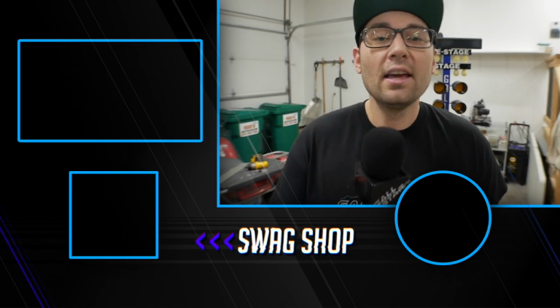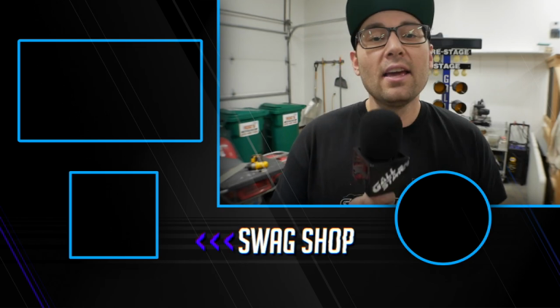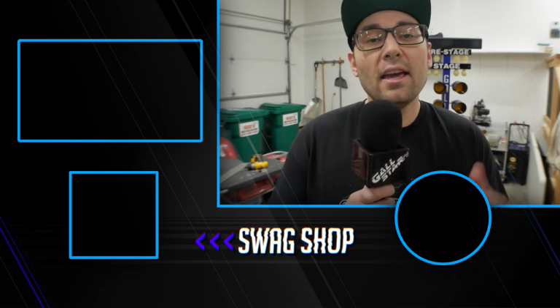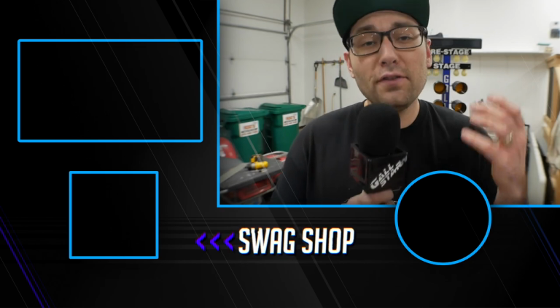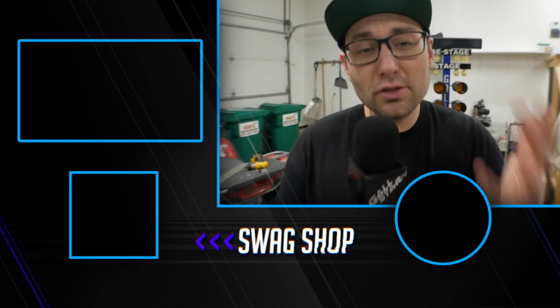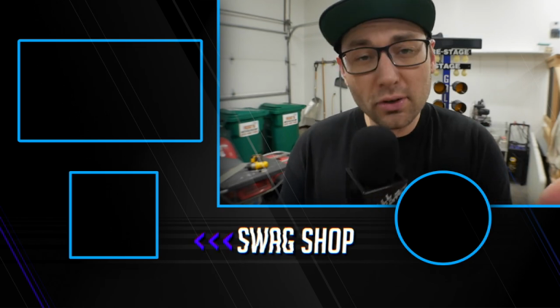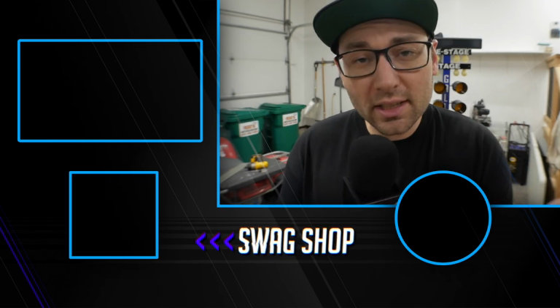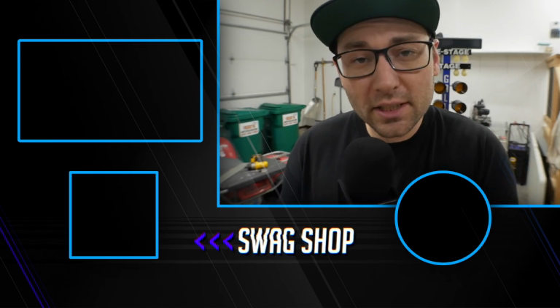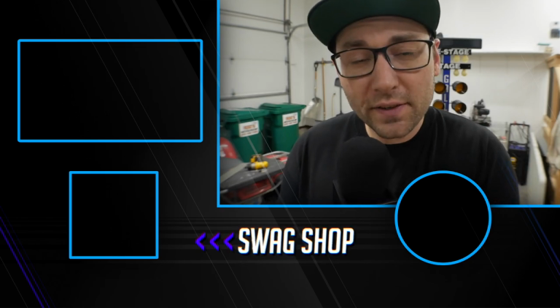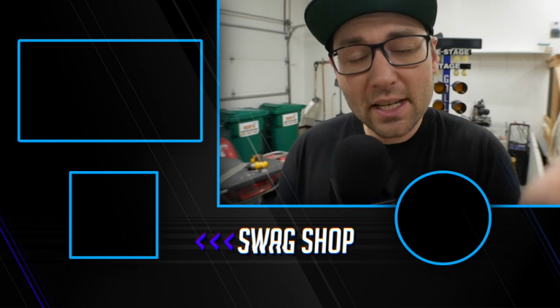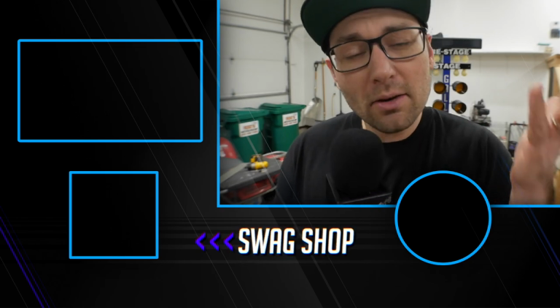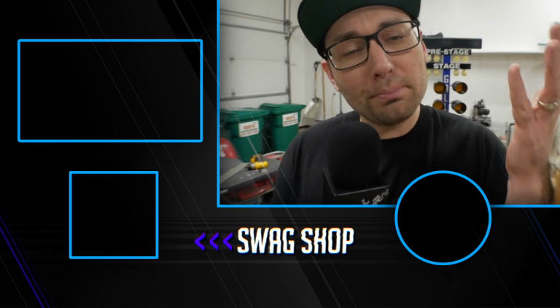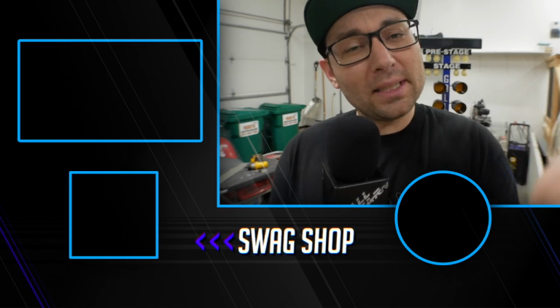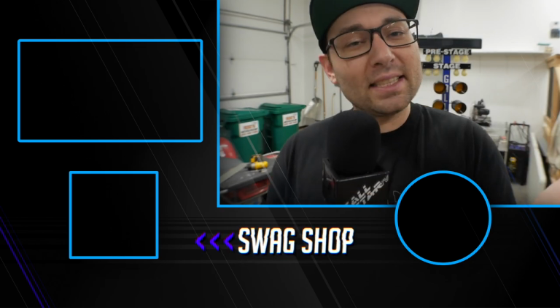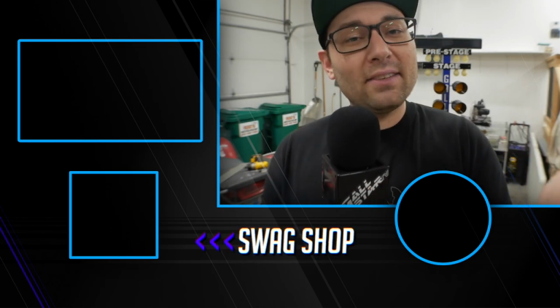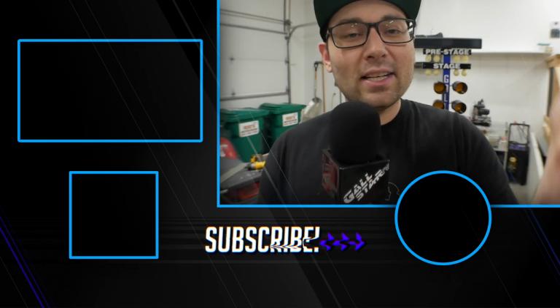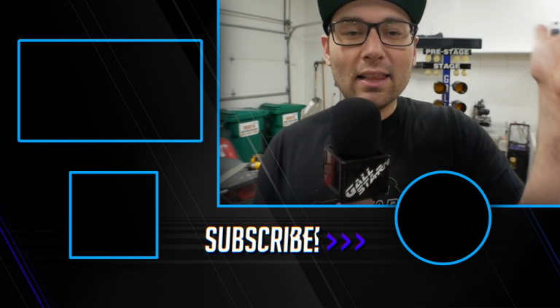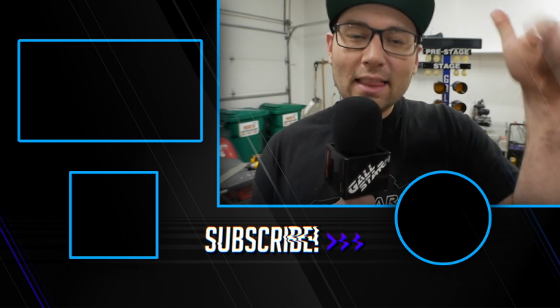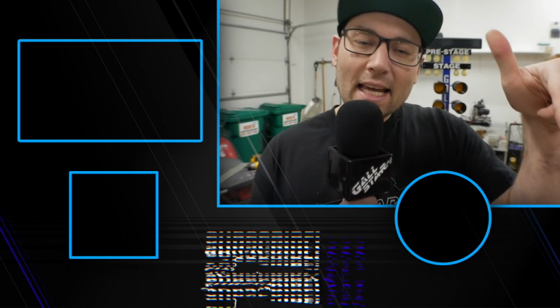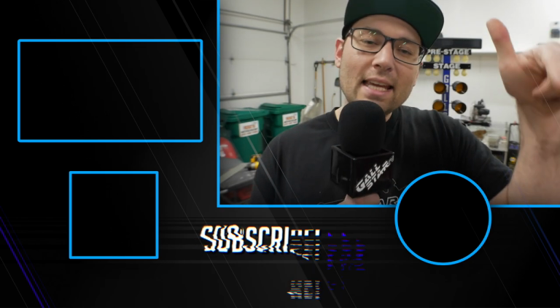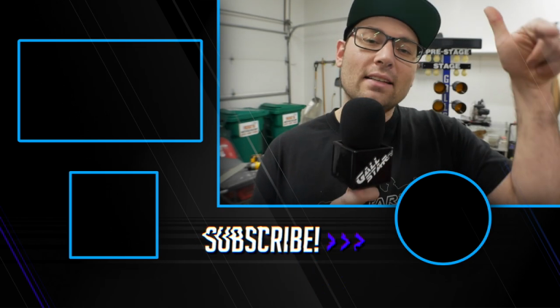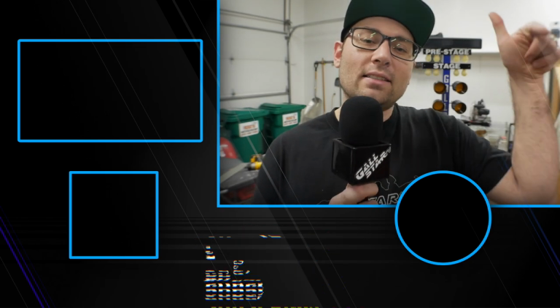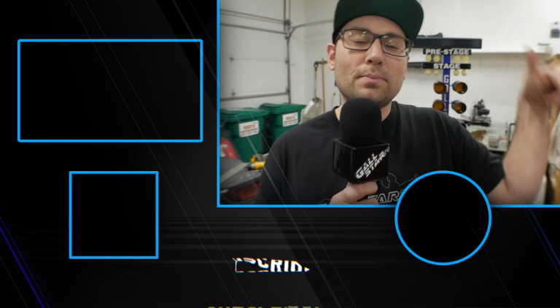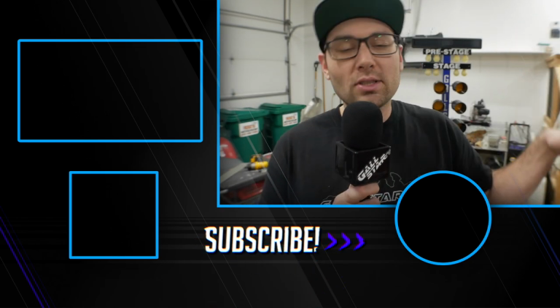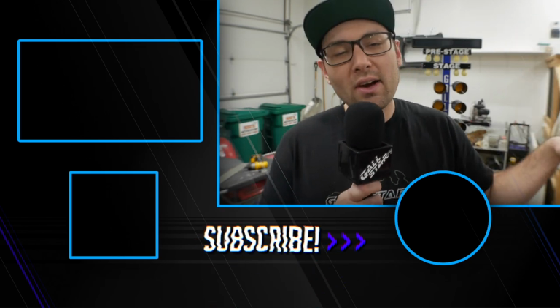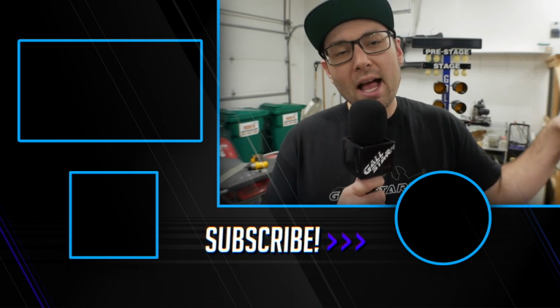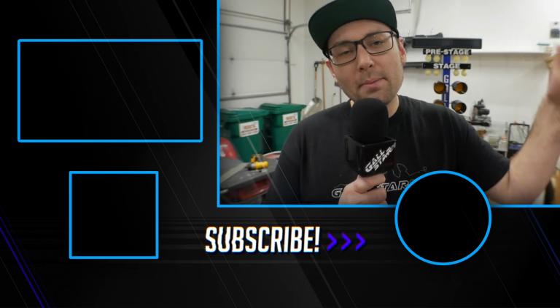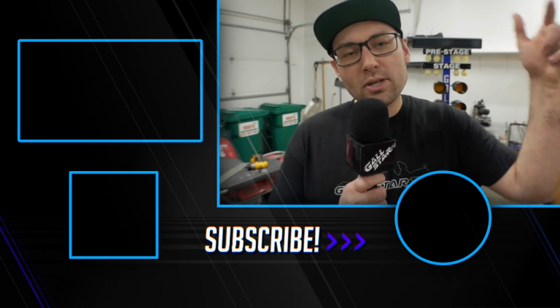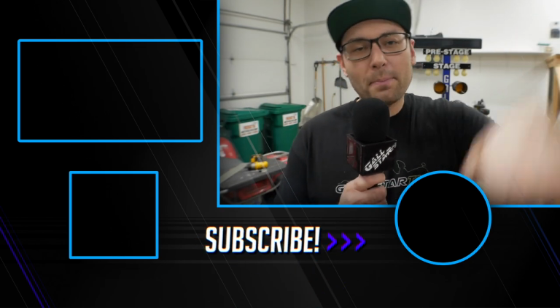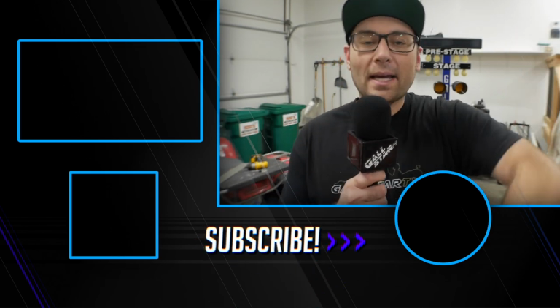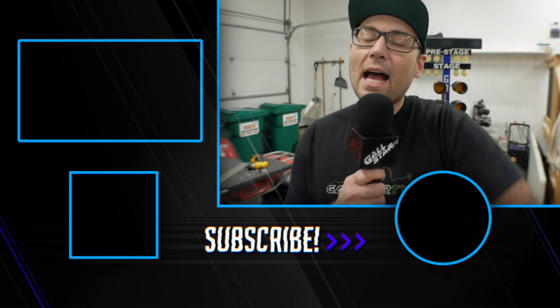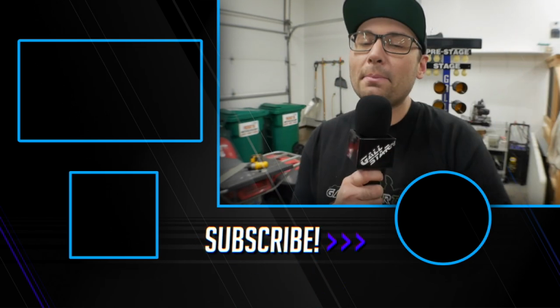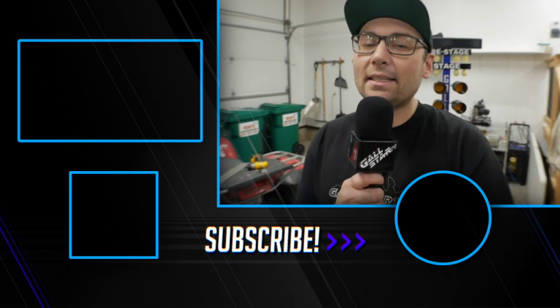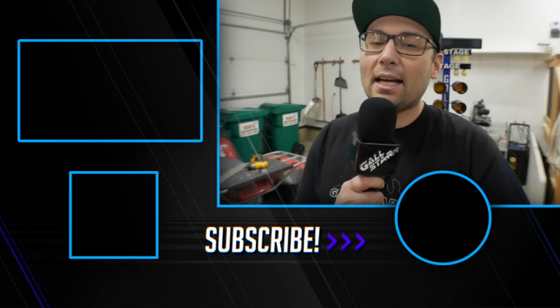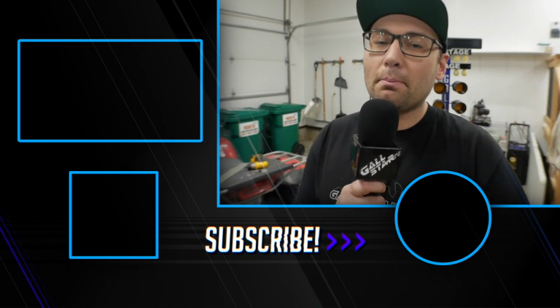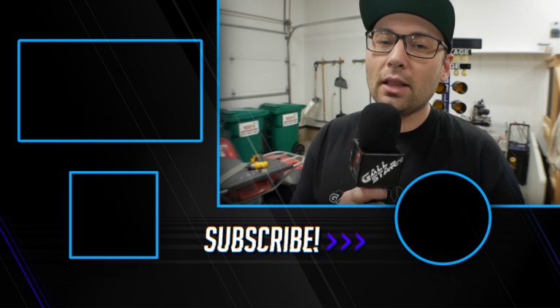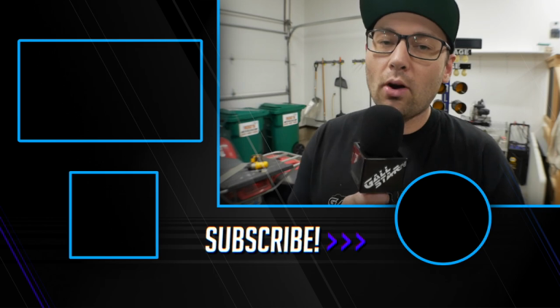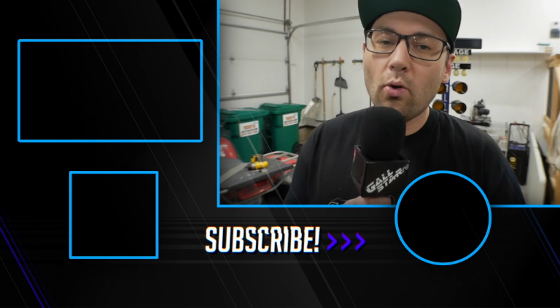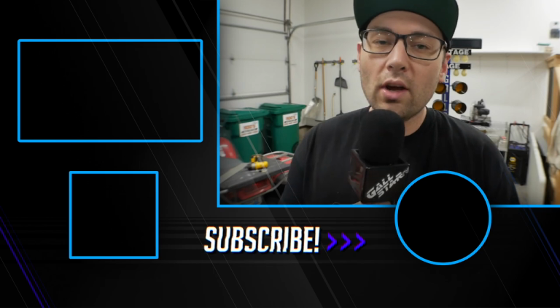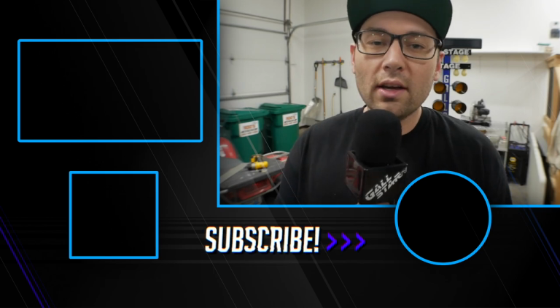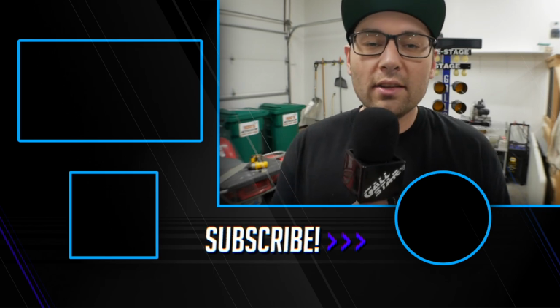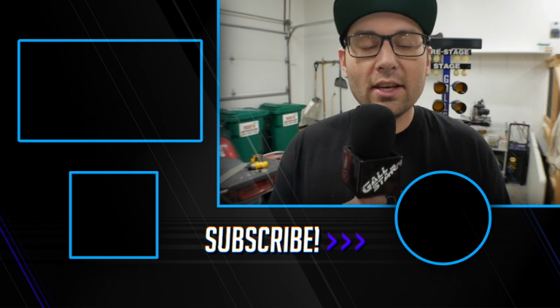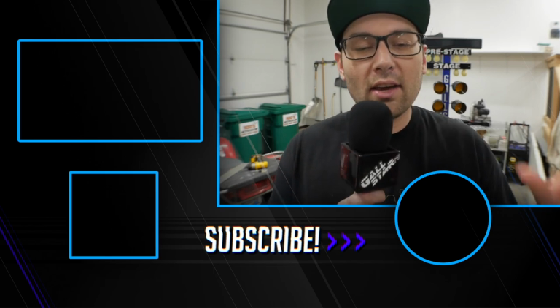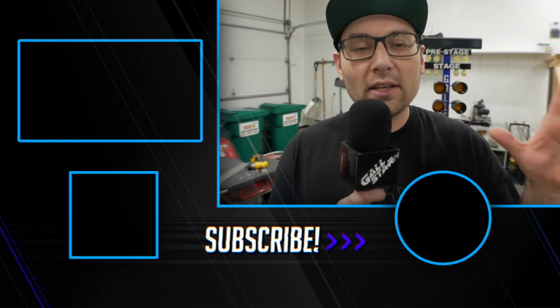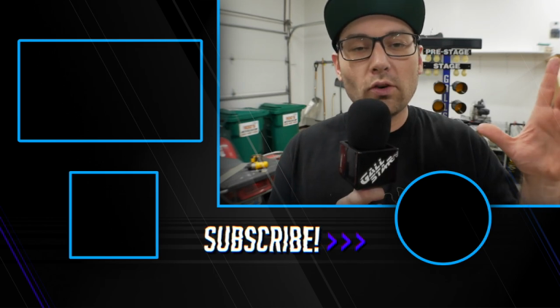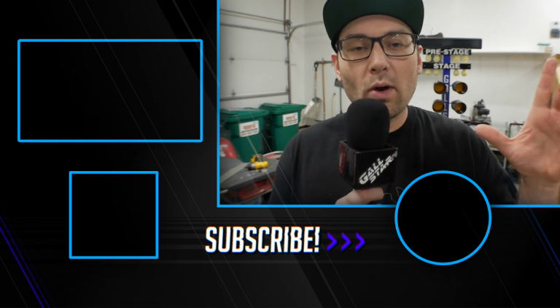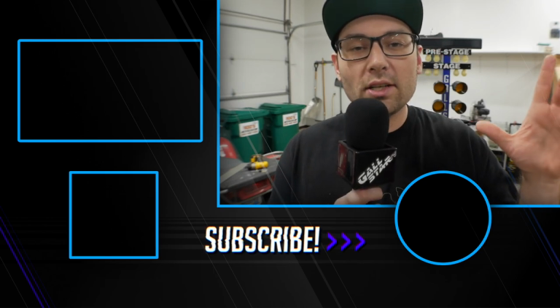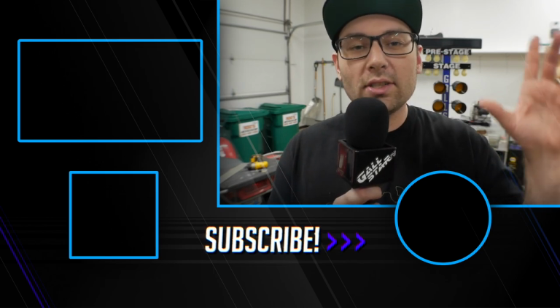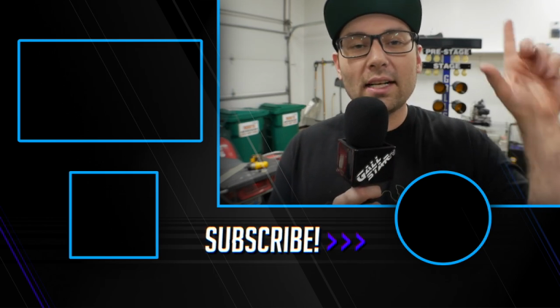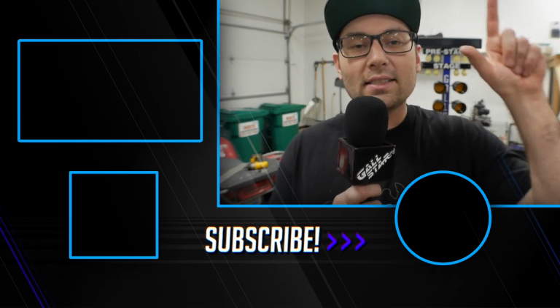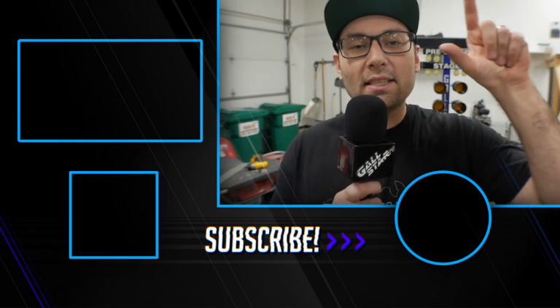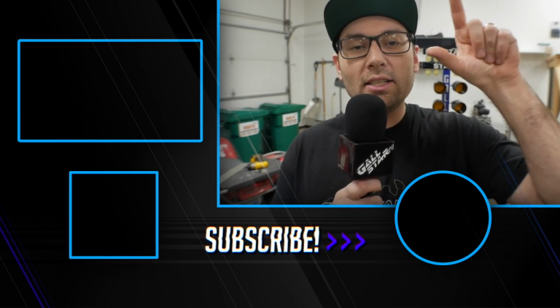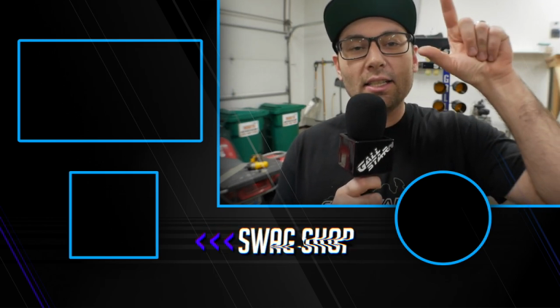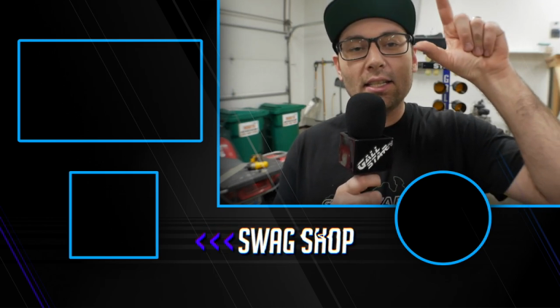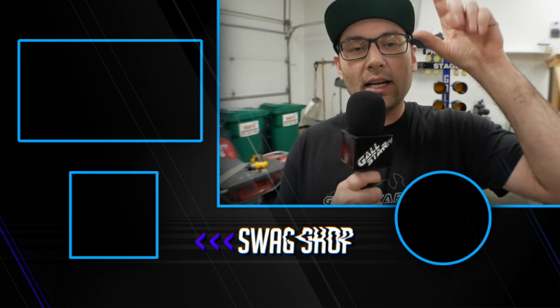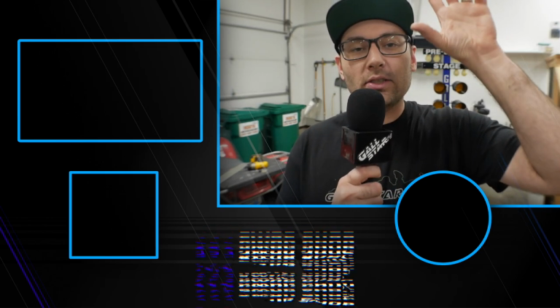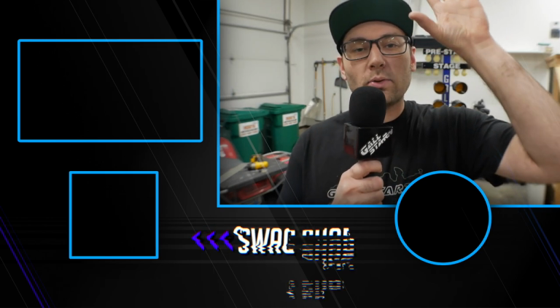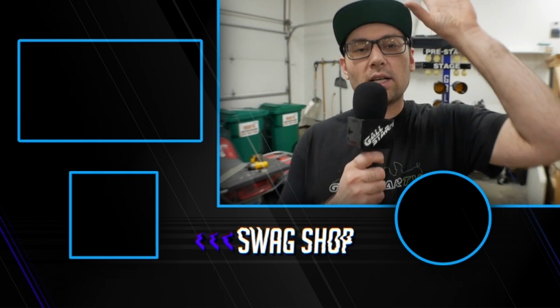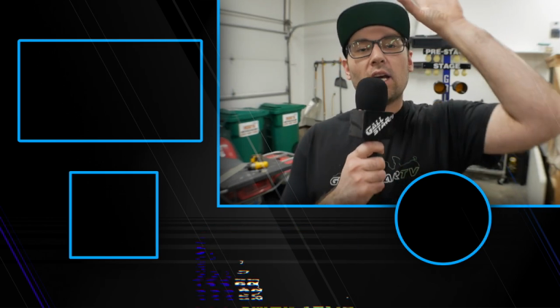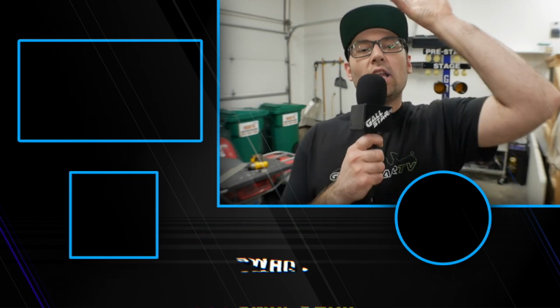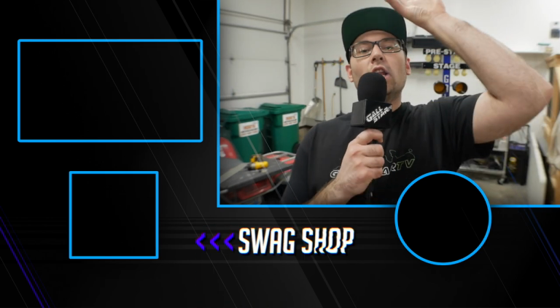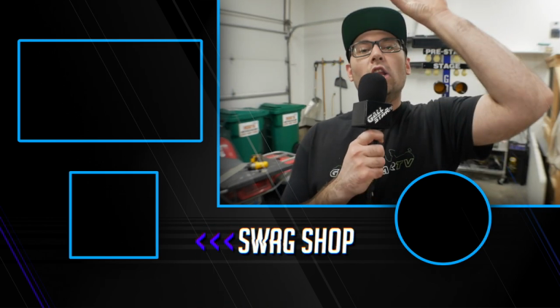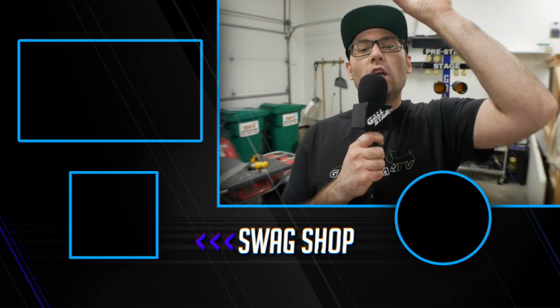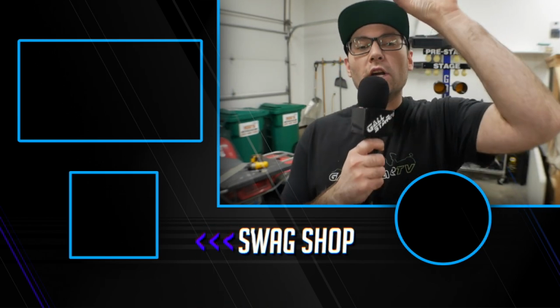If you enjoyed this video, please give it a like, subscribe, and drop a comment down below. Thank you guys for watching — I'll see you in the next one. Later!